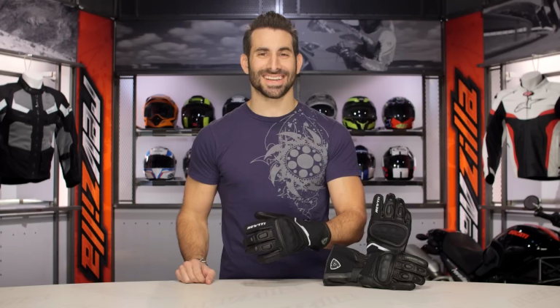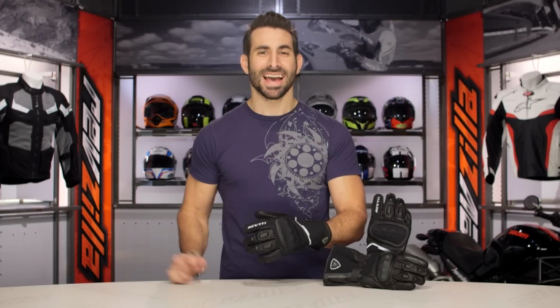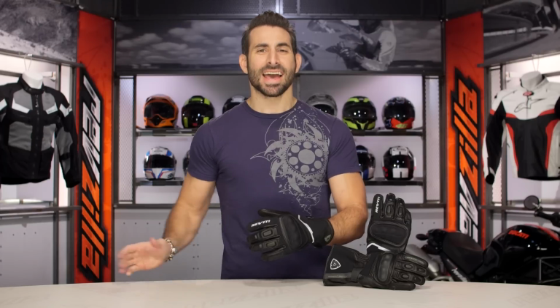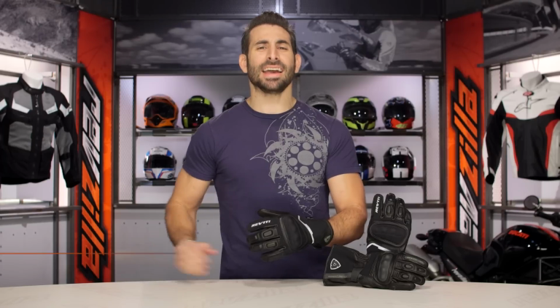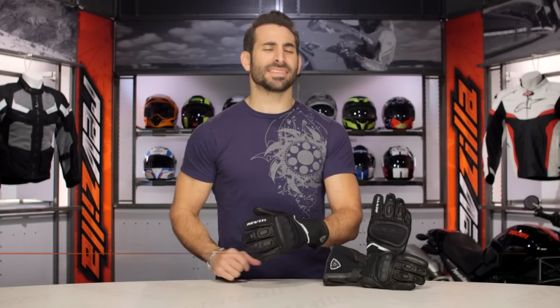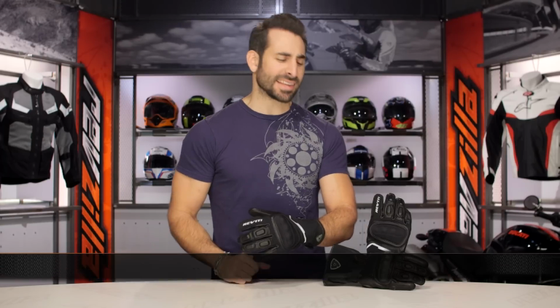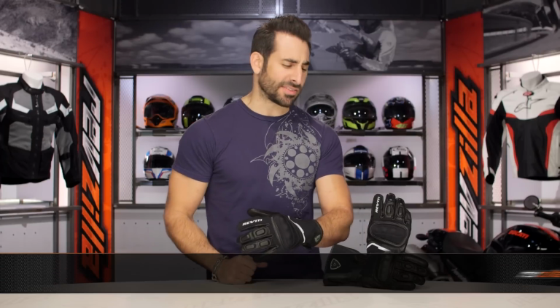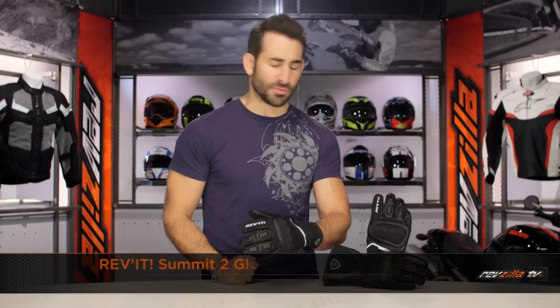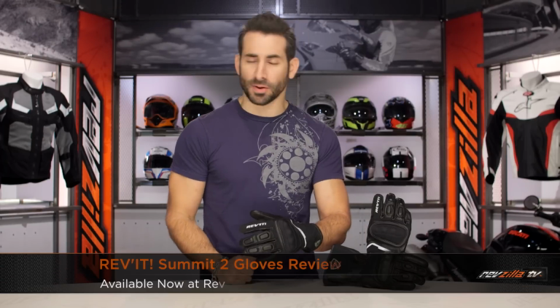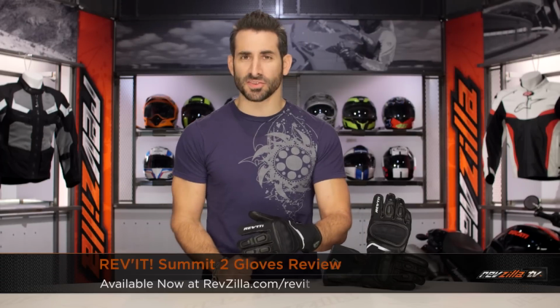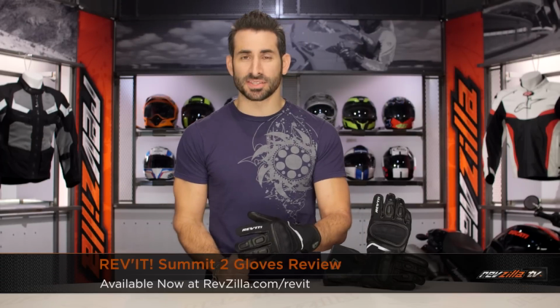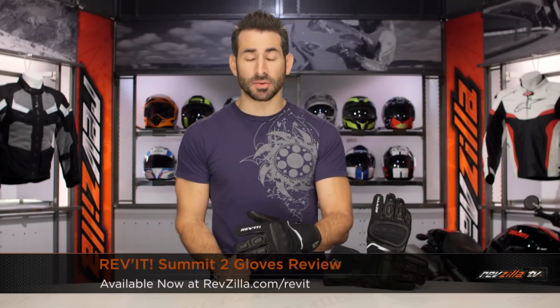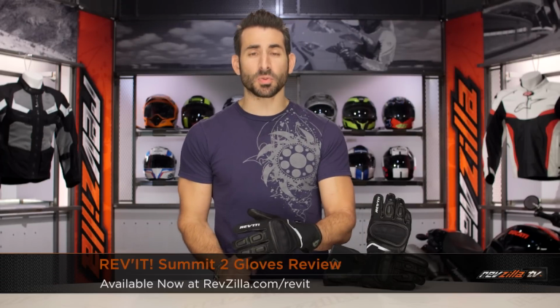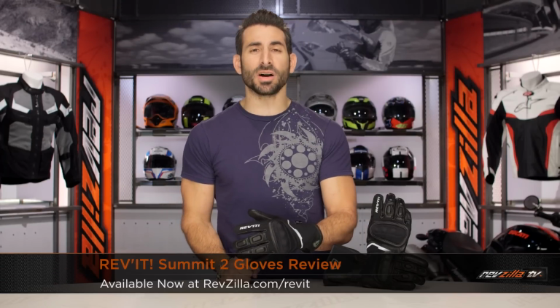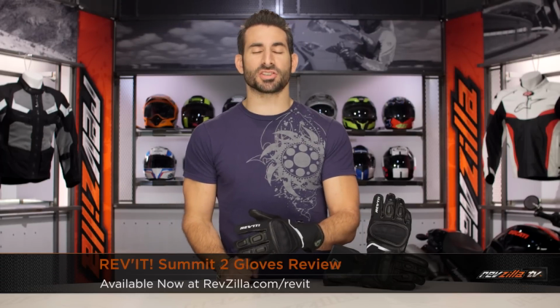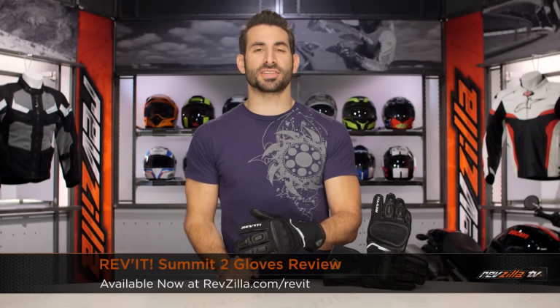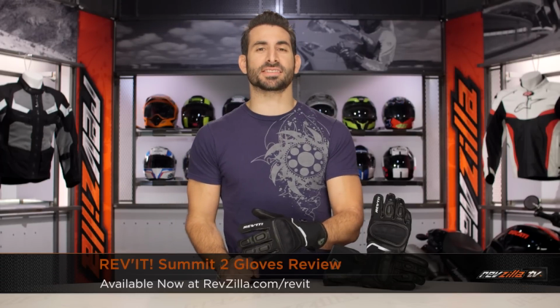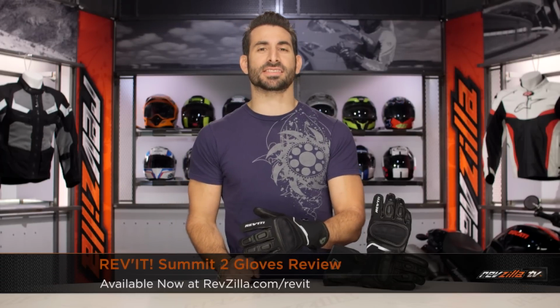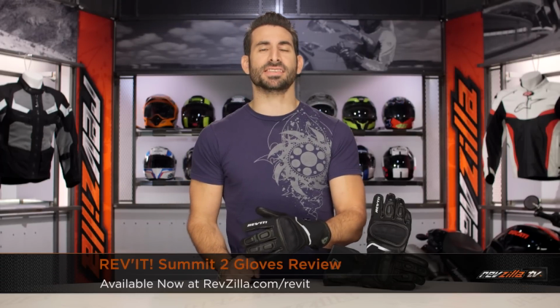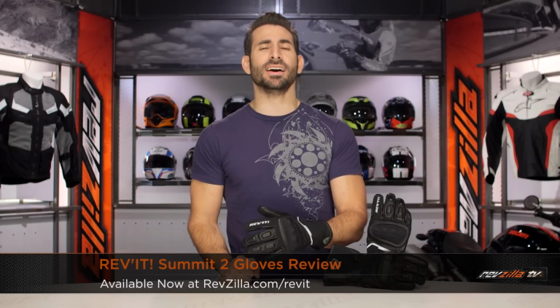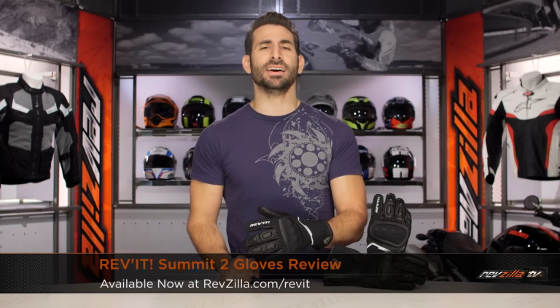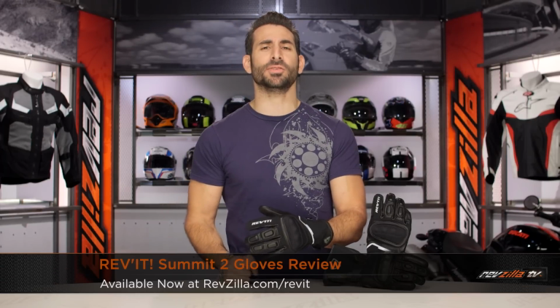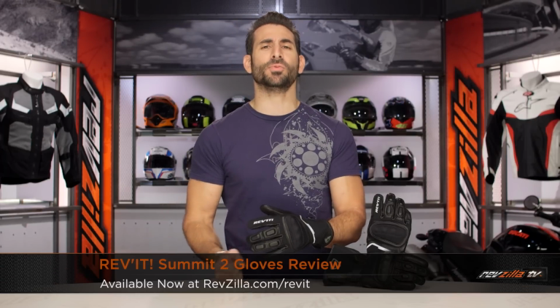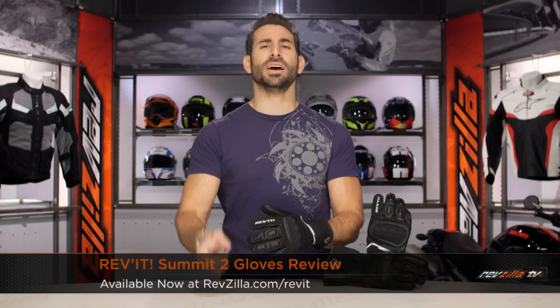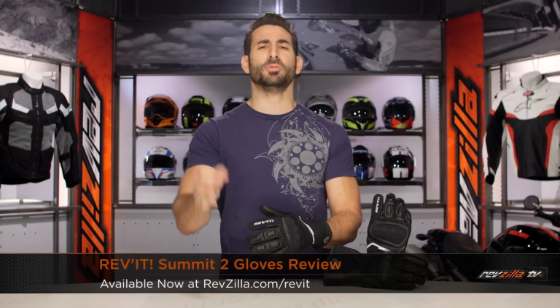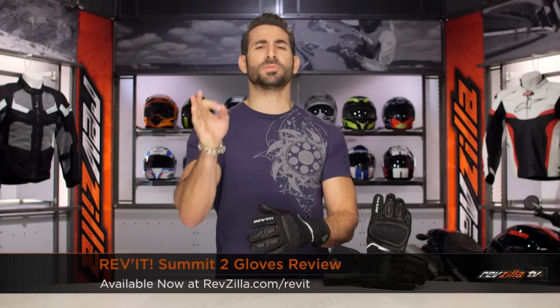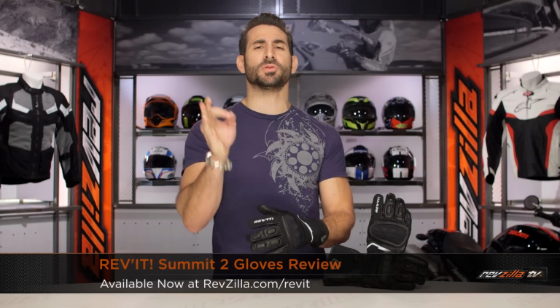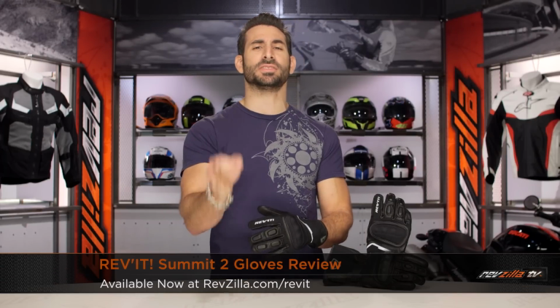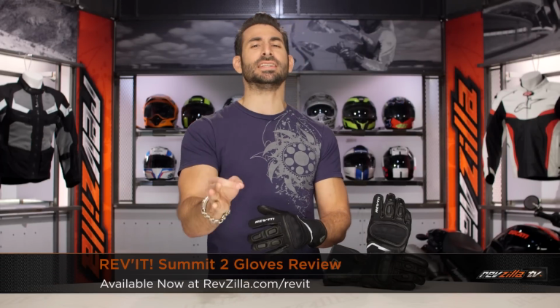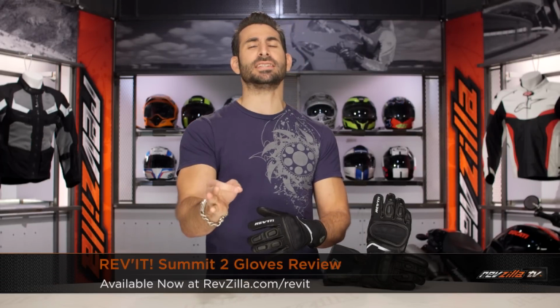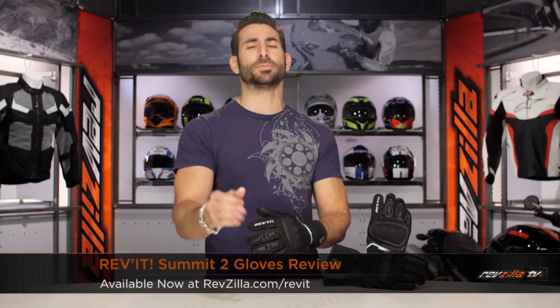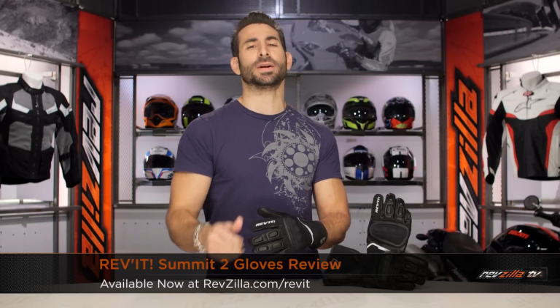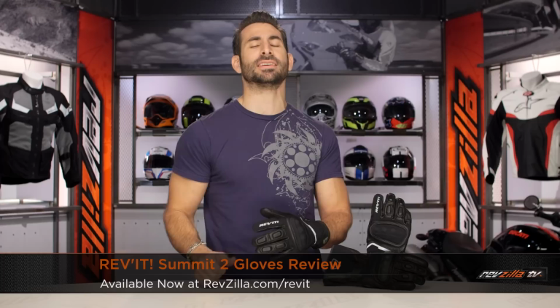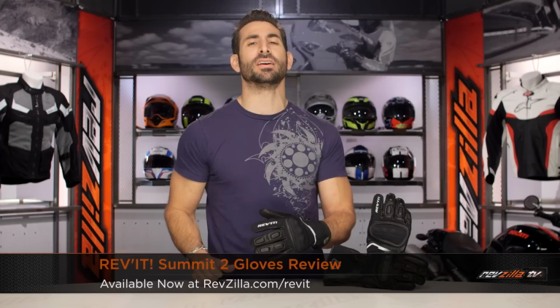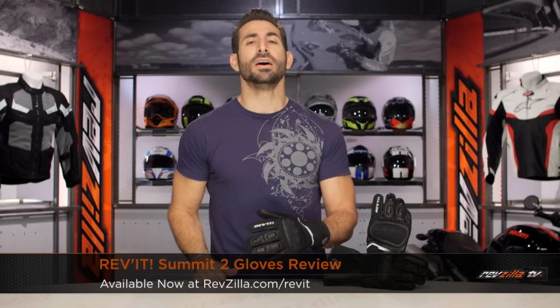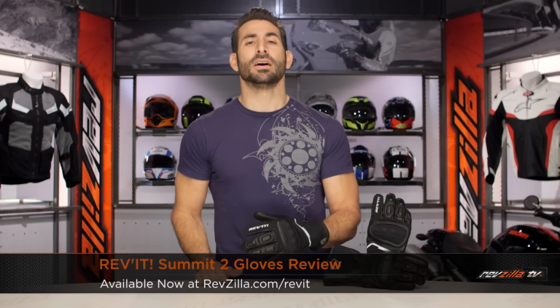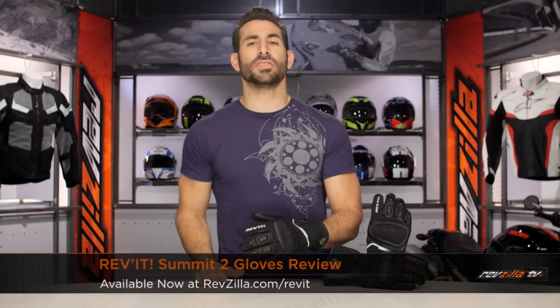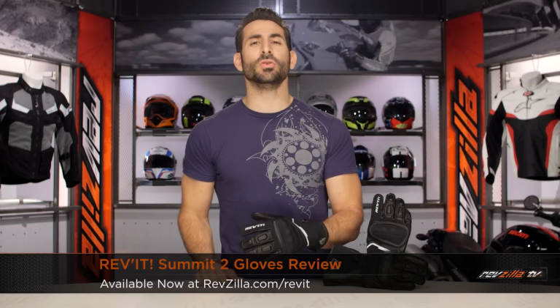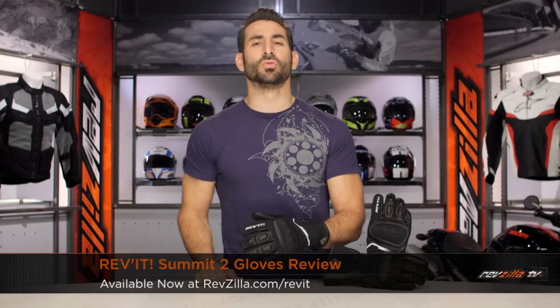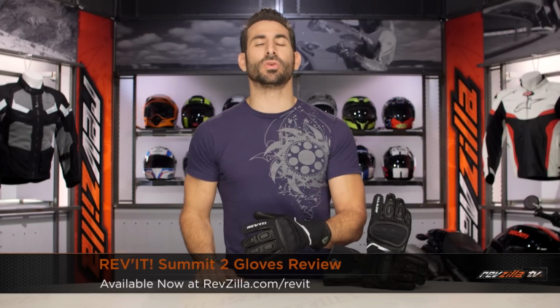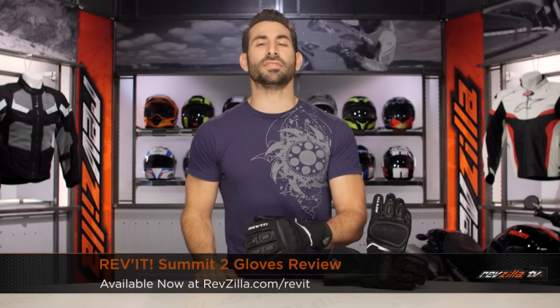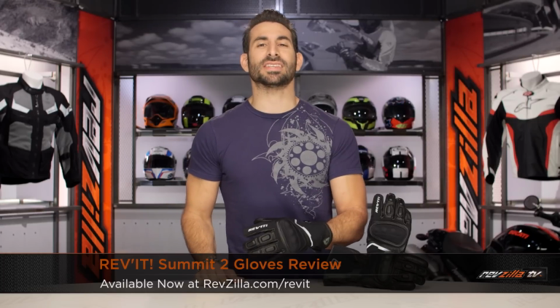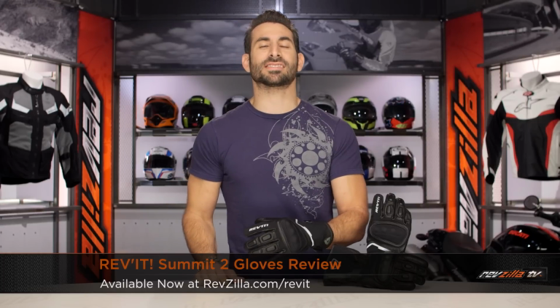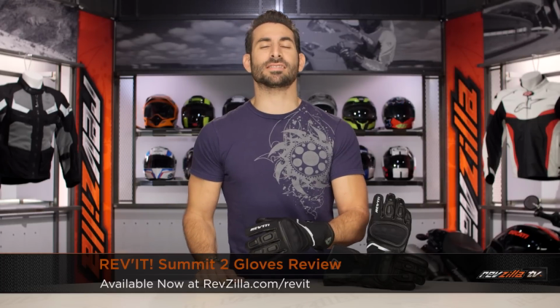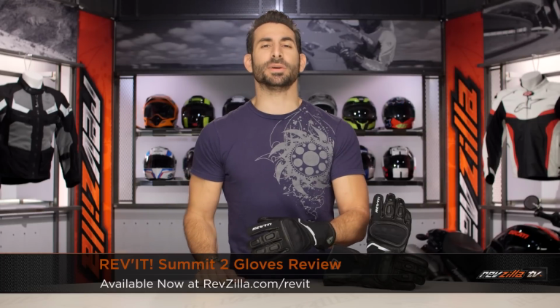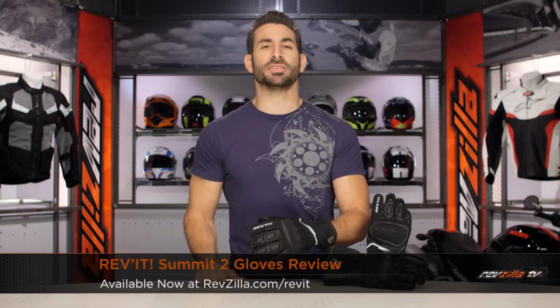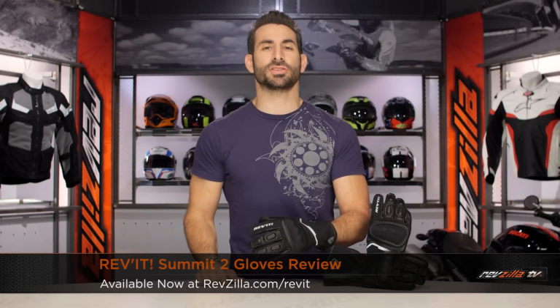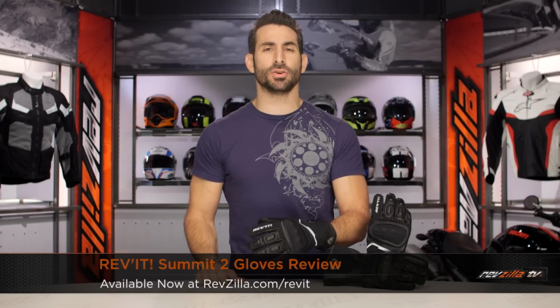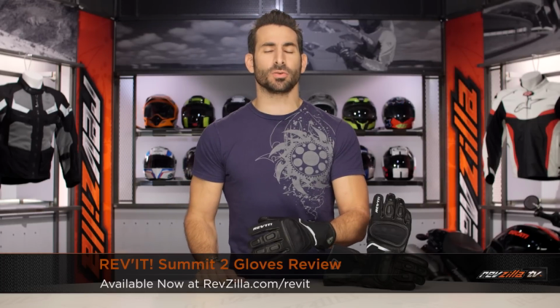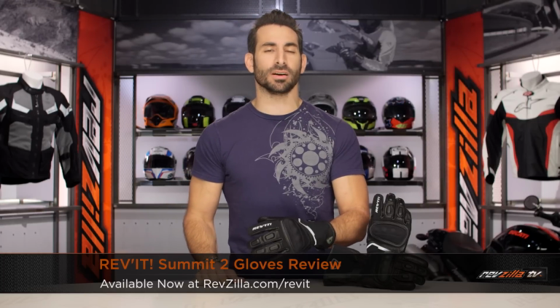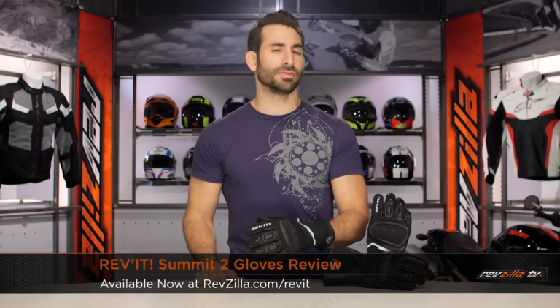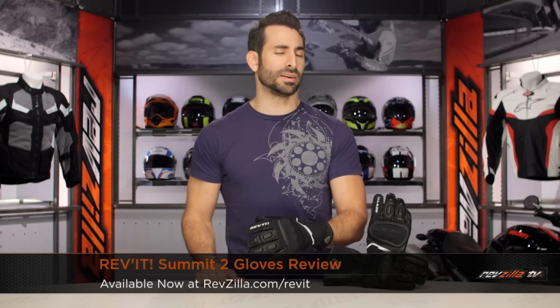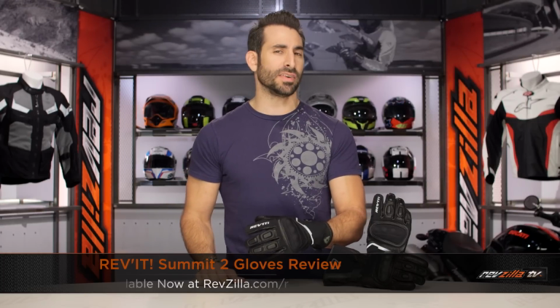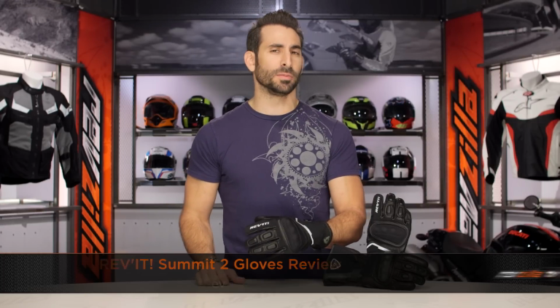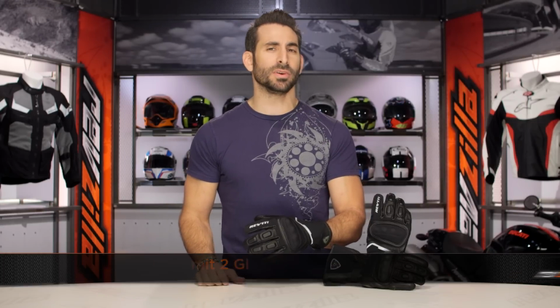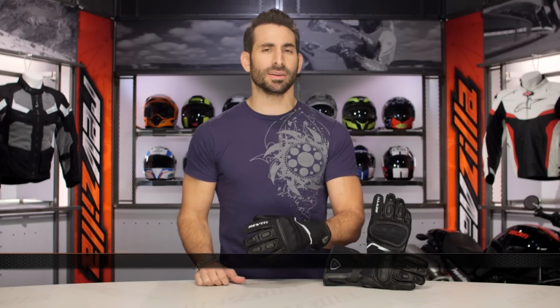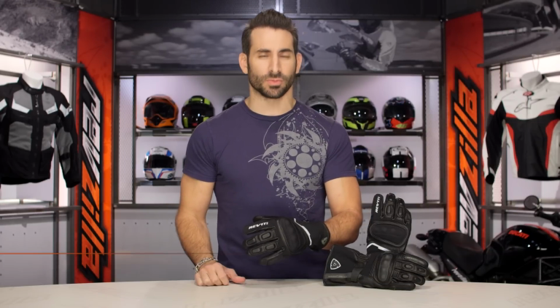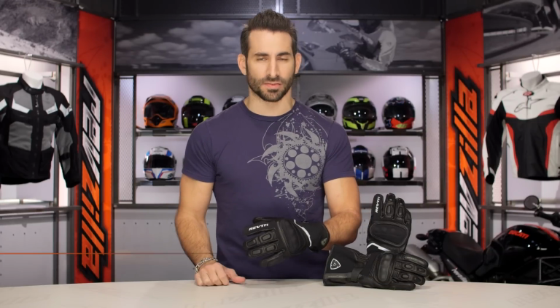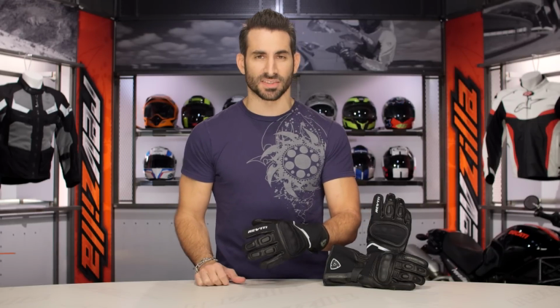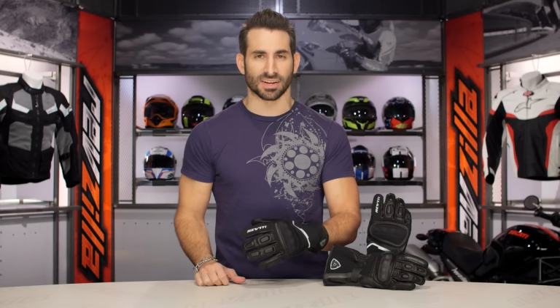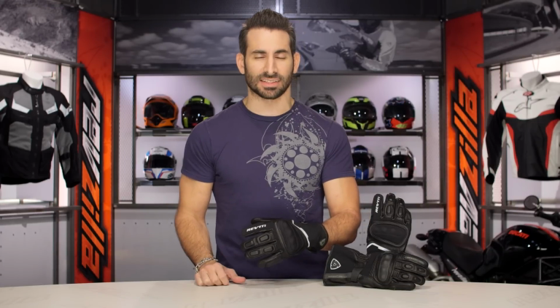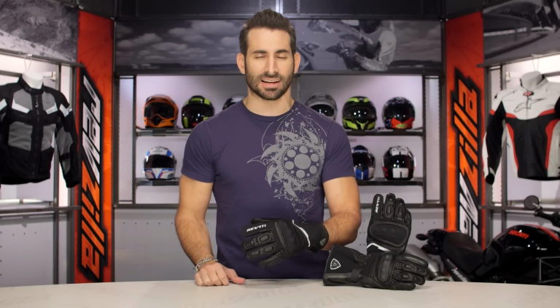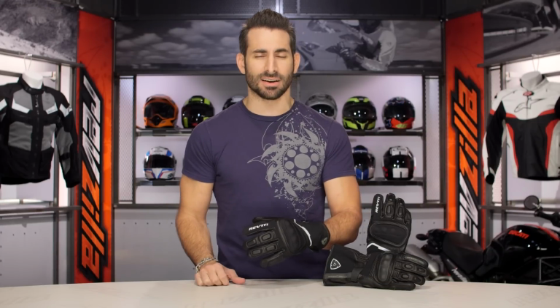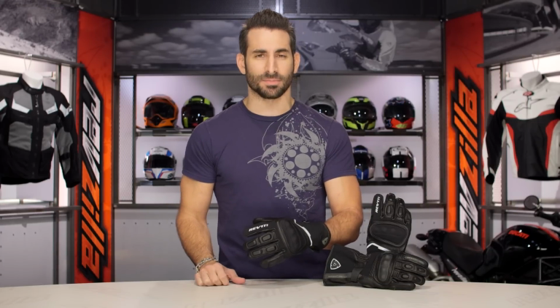Hey, this is Anthony with RevZilla, so you can watch, decide, and ride. Welcome to our detailed breakdown of the new Revit Summit II glove available at RevZilla.com.